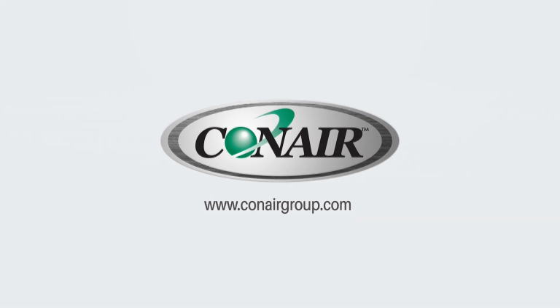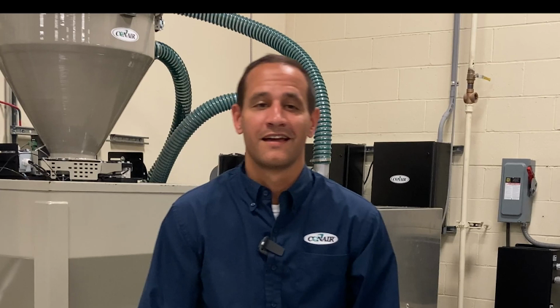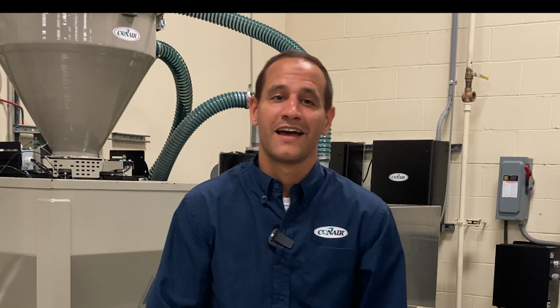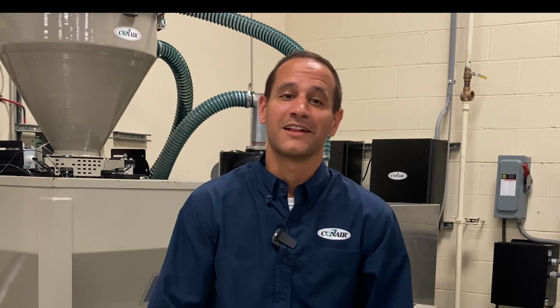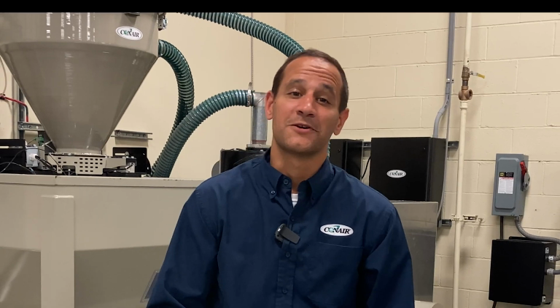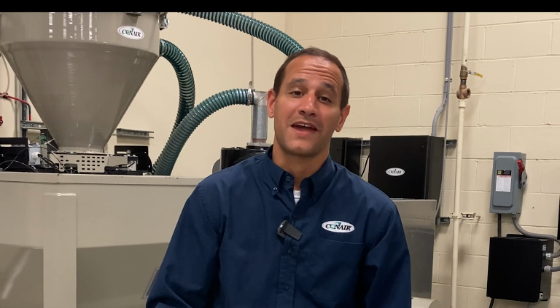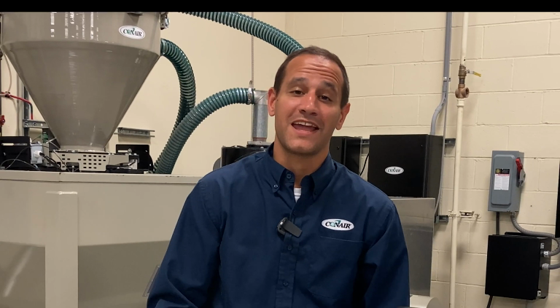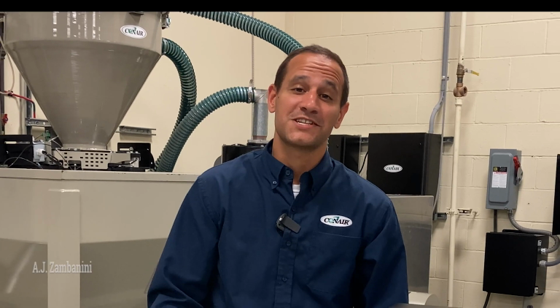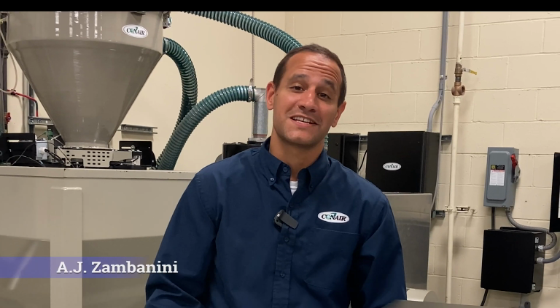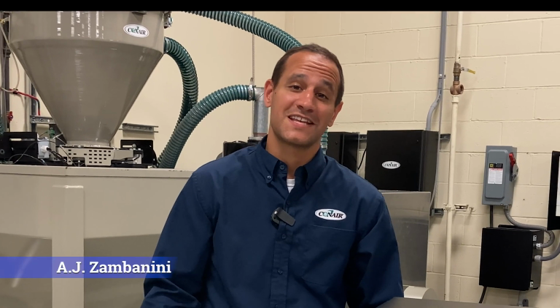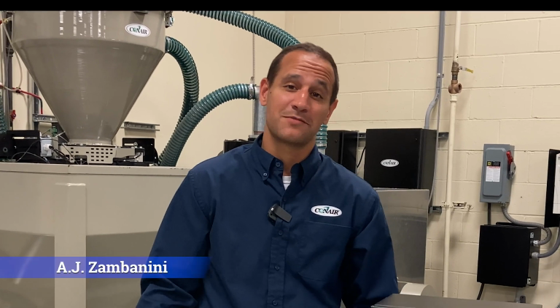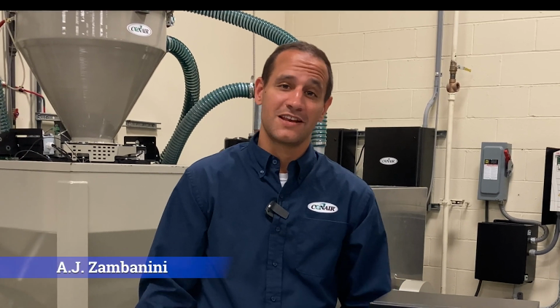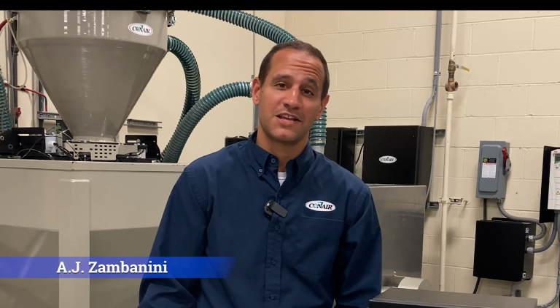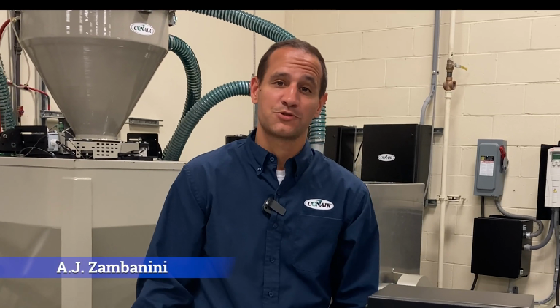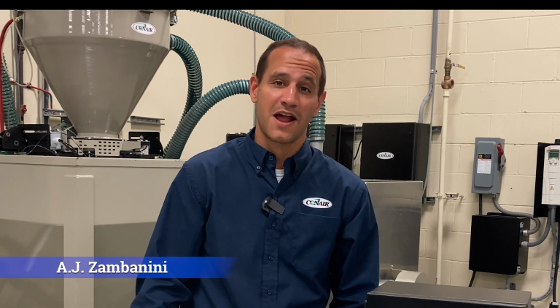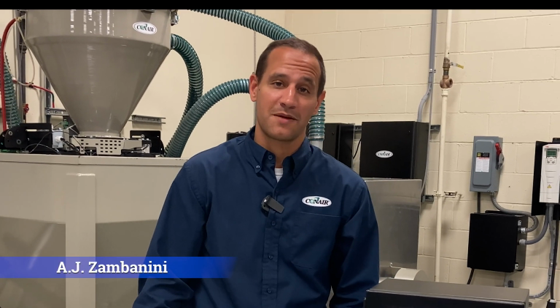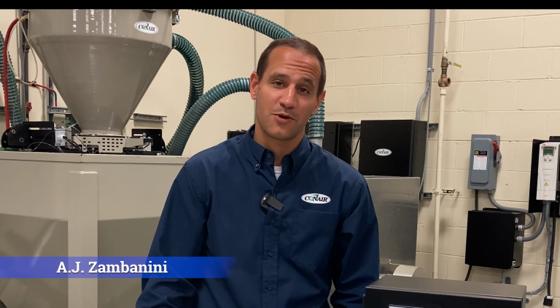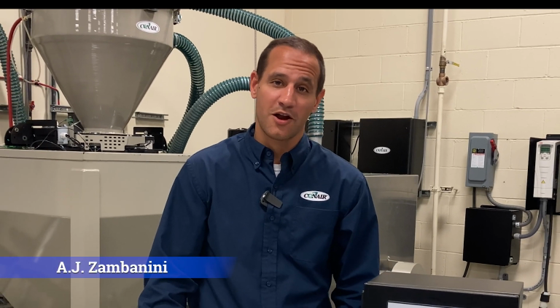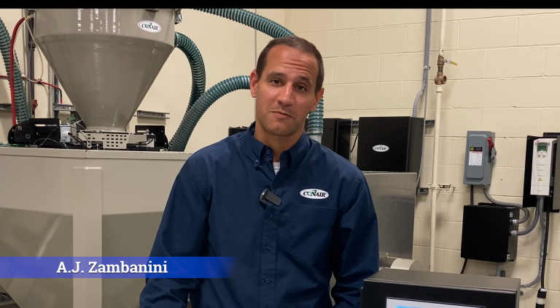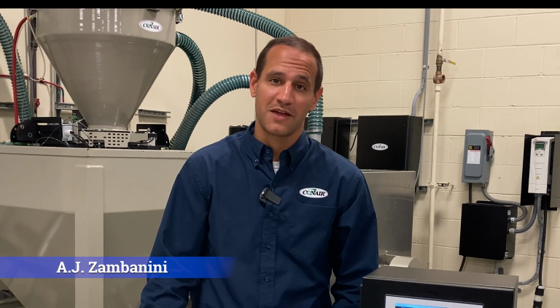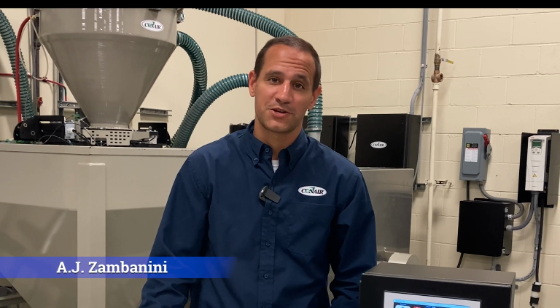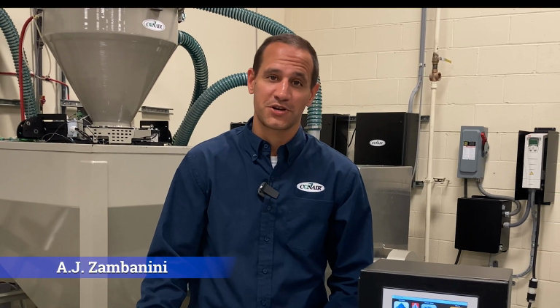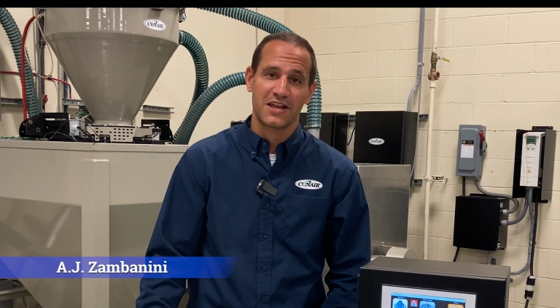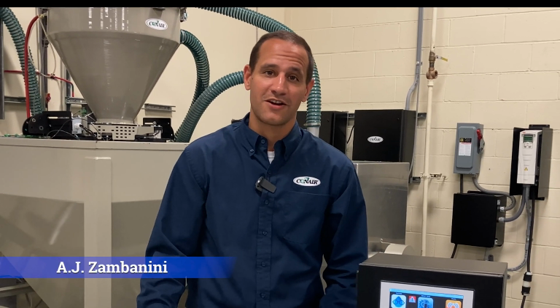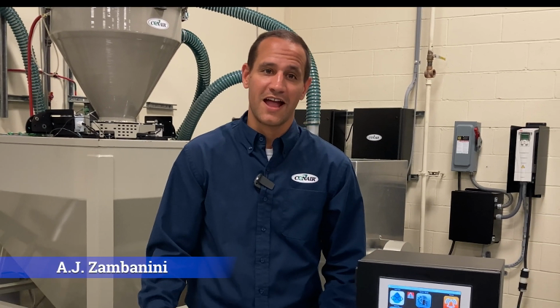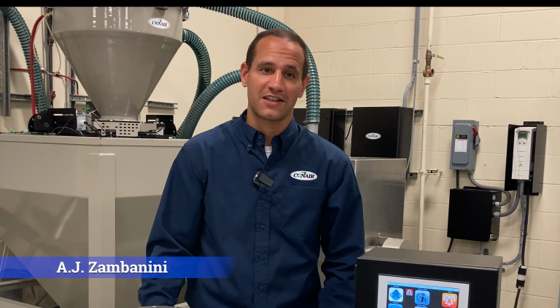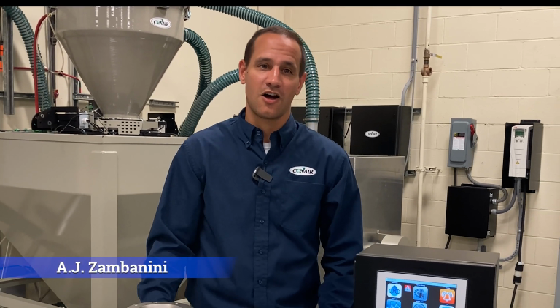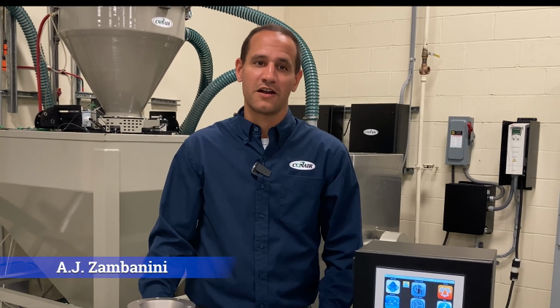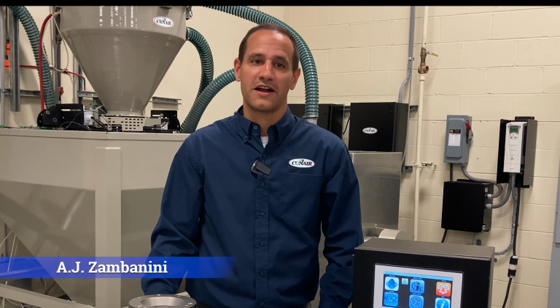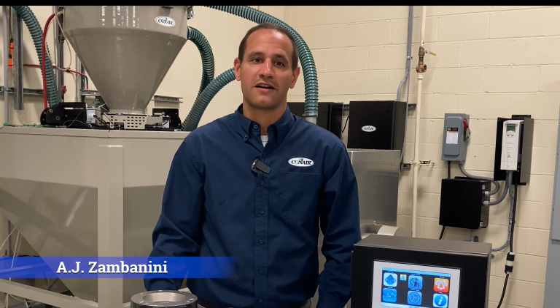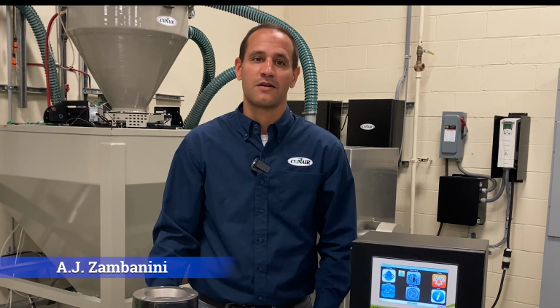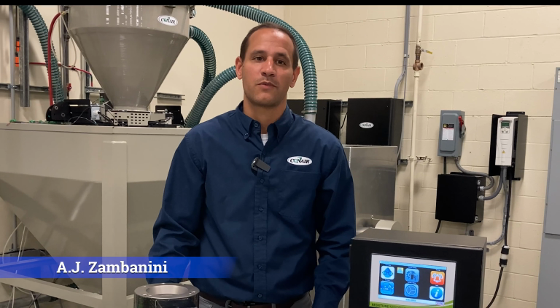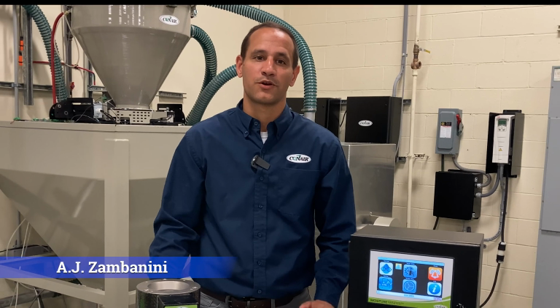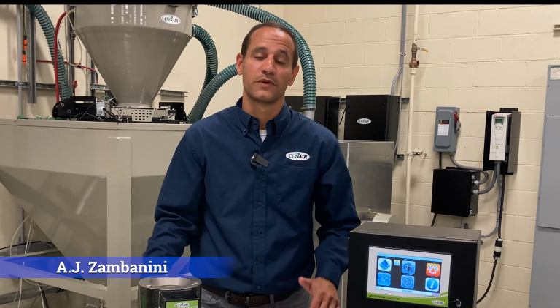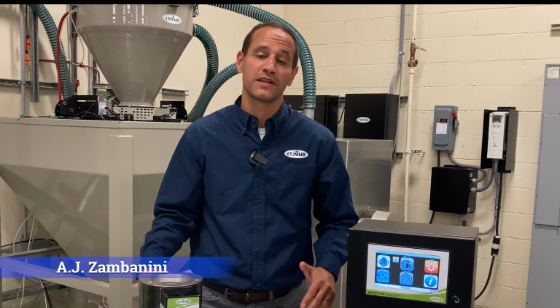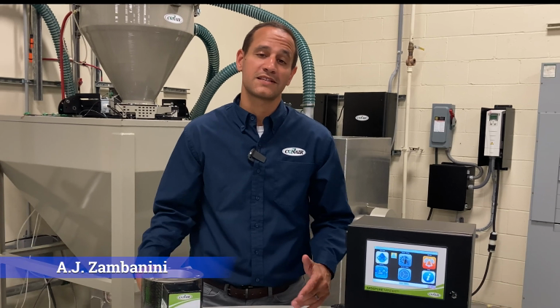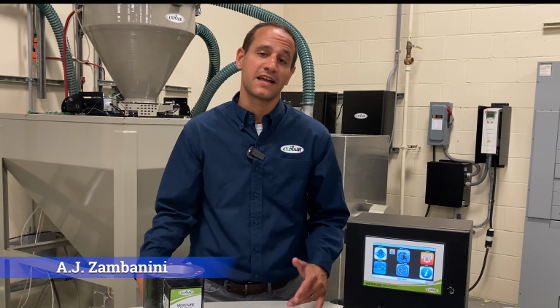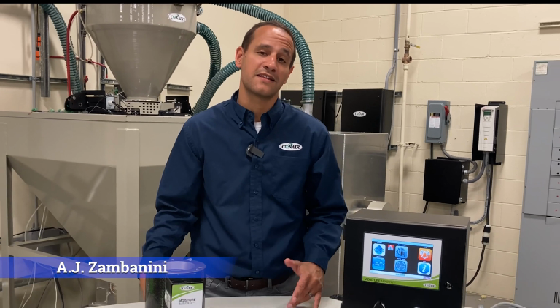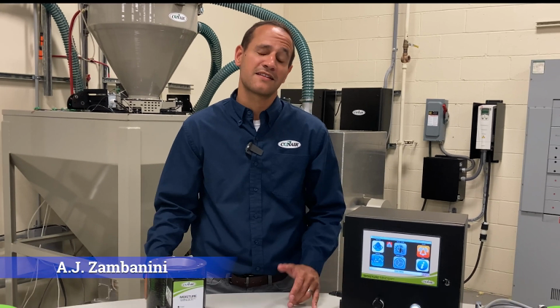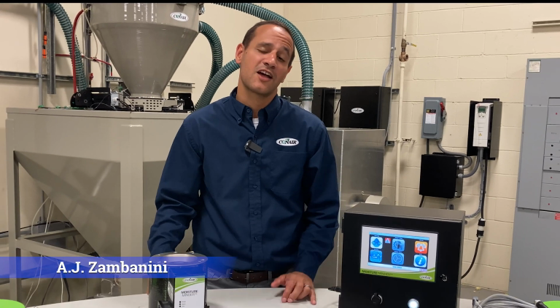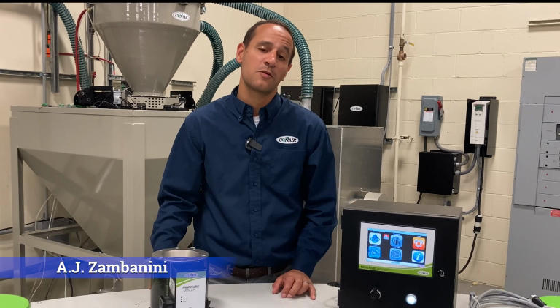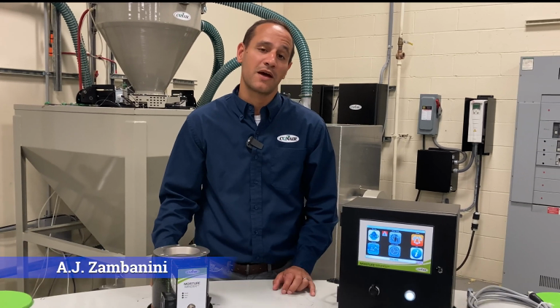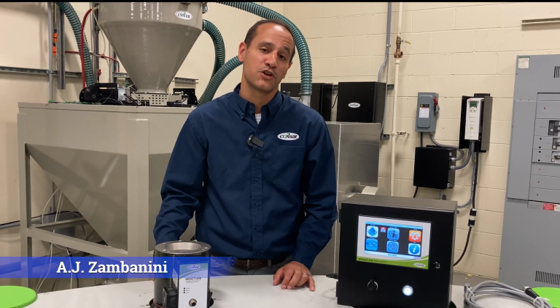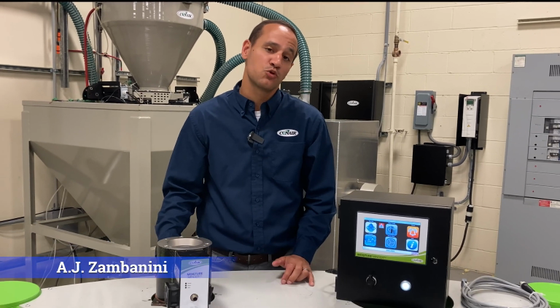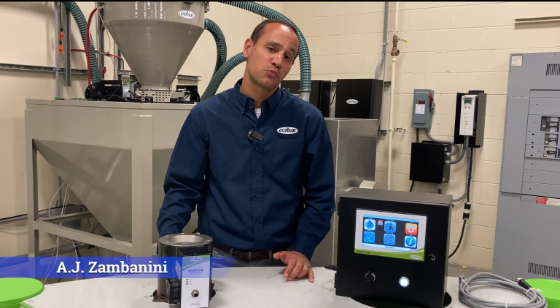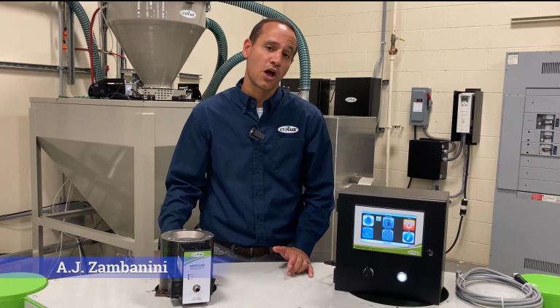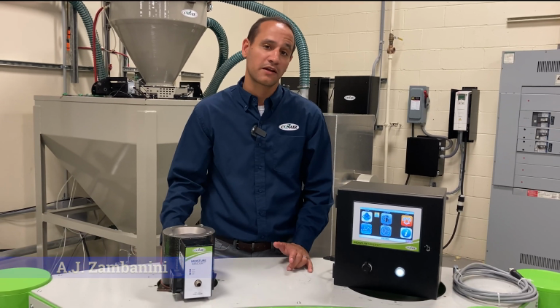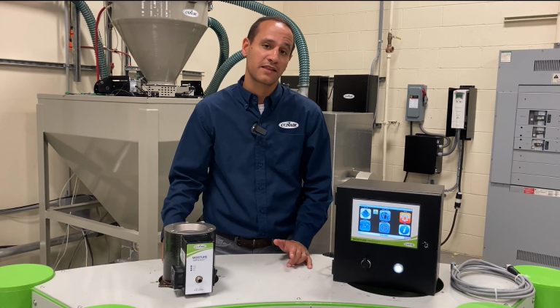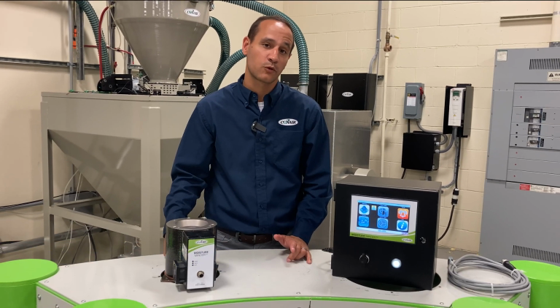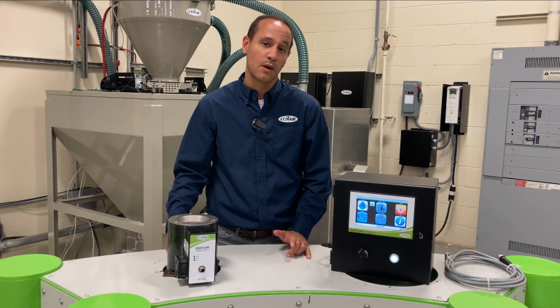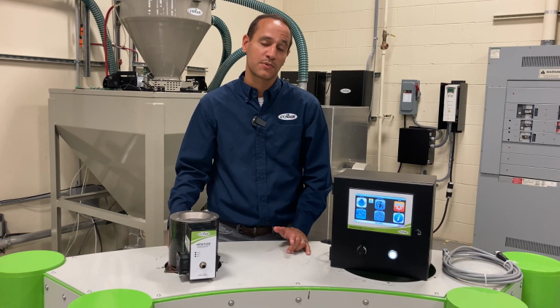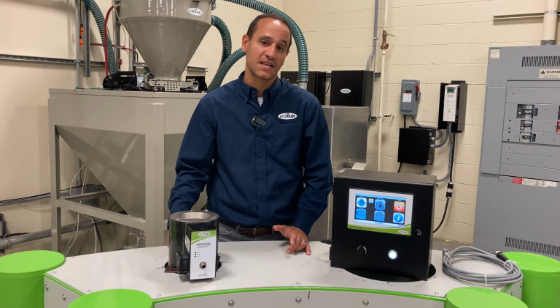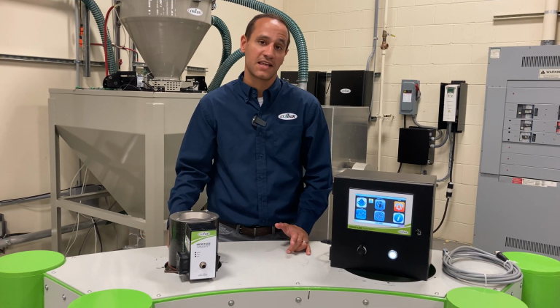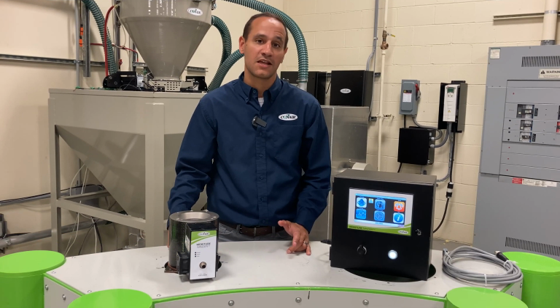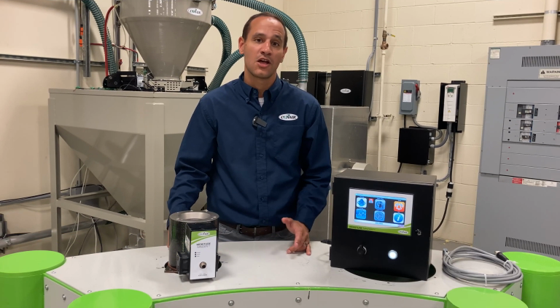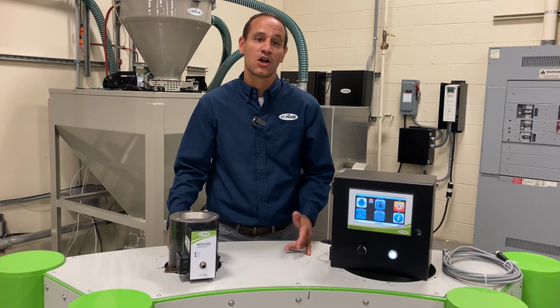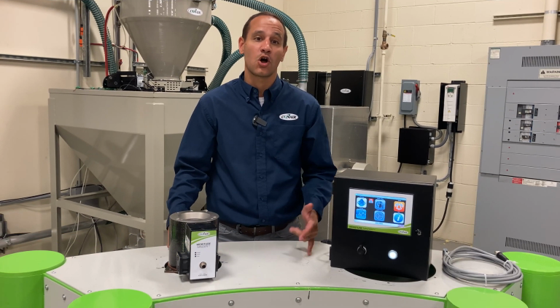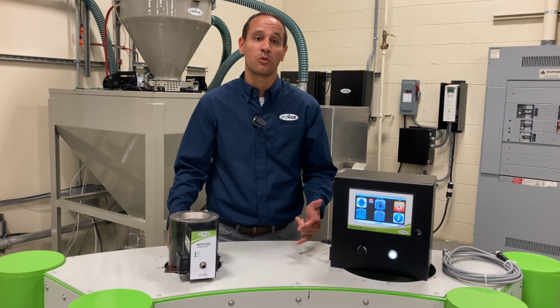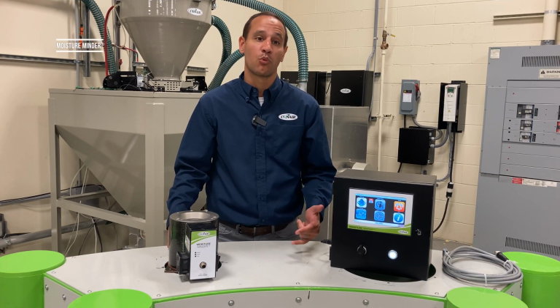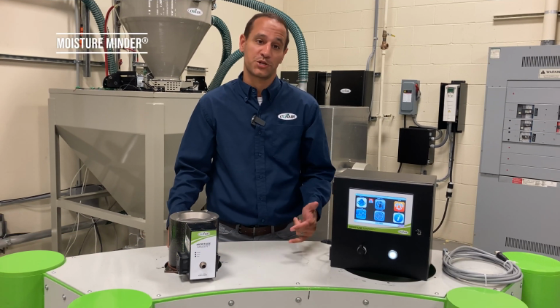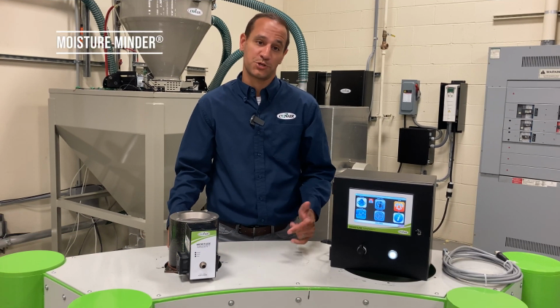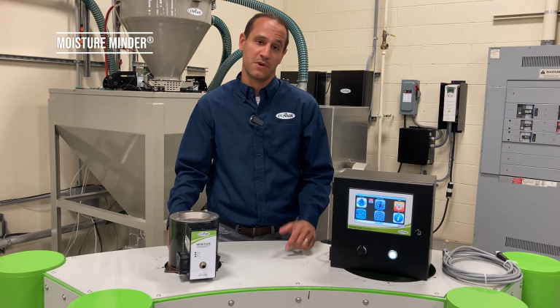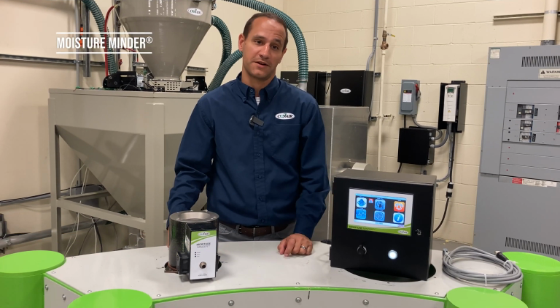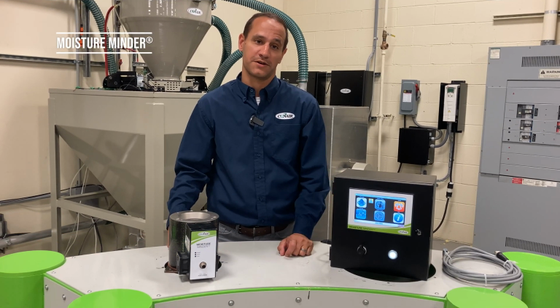Hello, AJ Zambanini, drying product manager here at Conair, and we are really excited to tell you about a new product that we're representing called Moisture Minder.